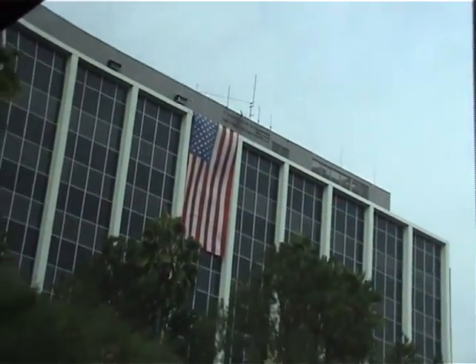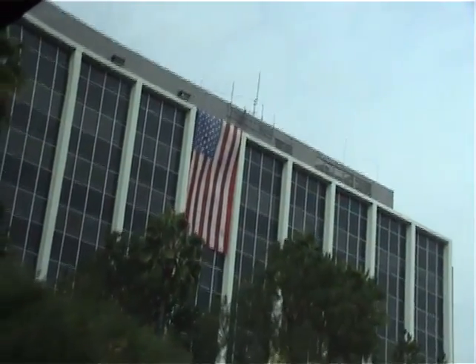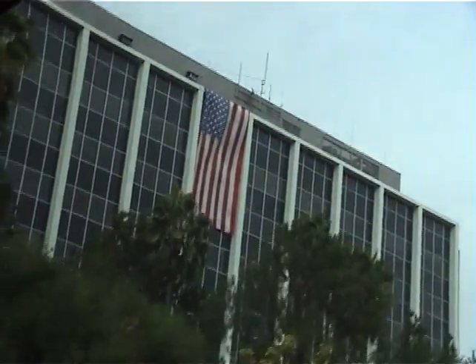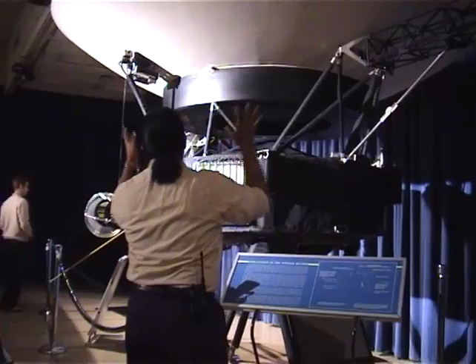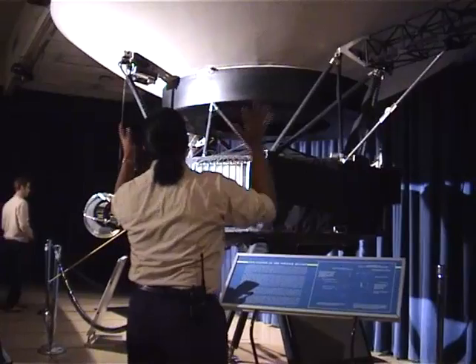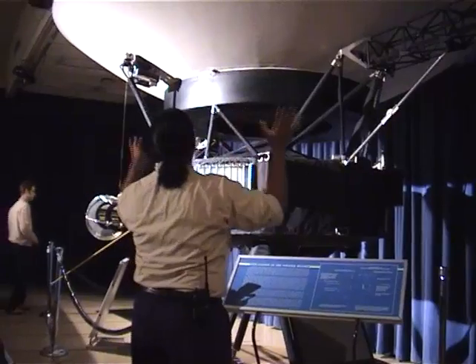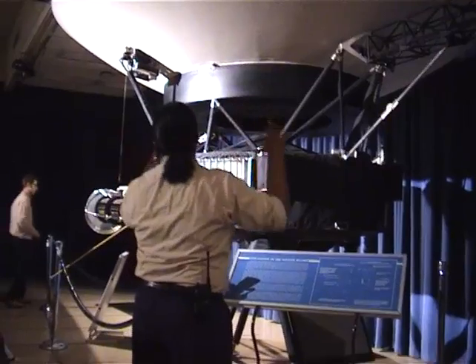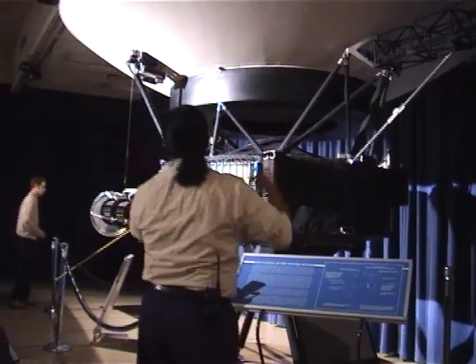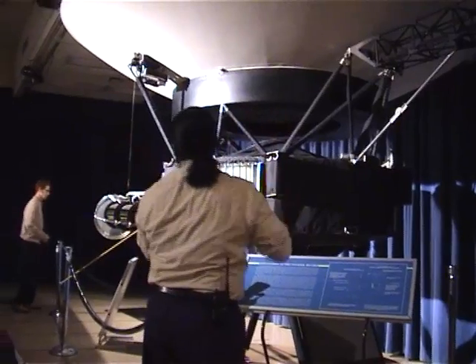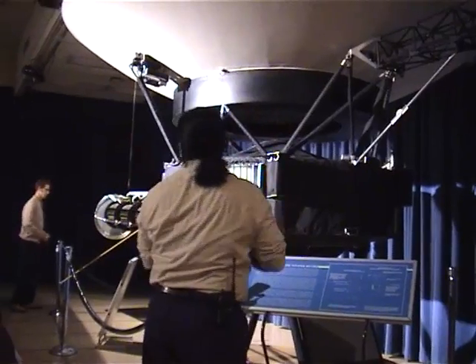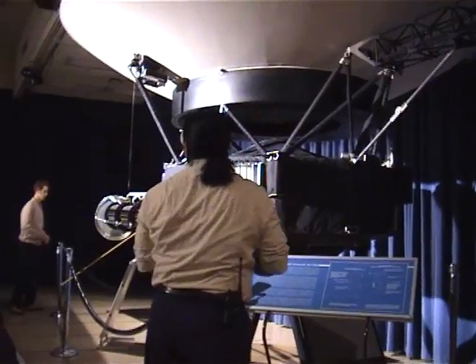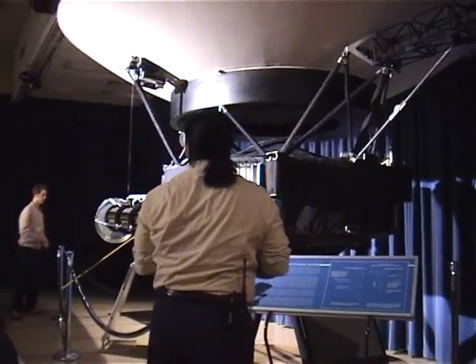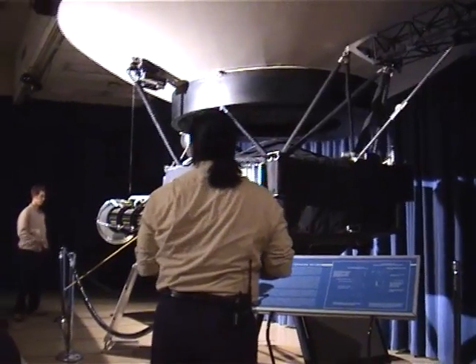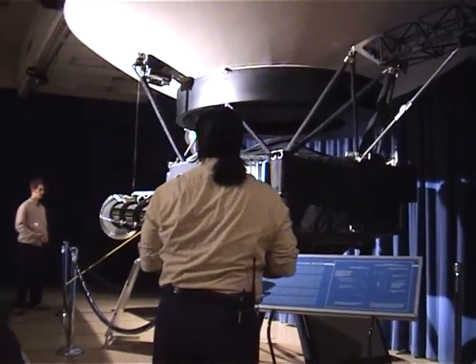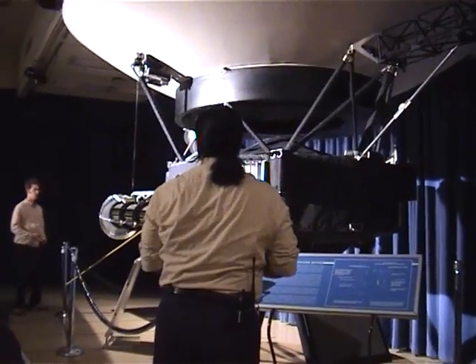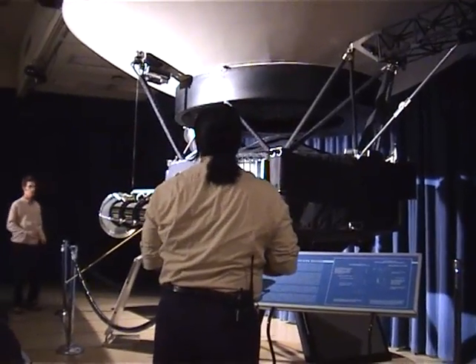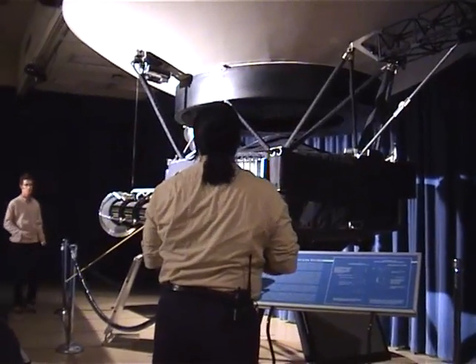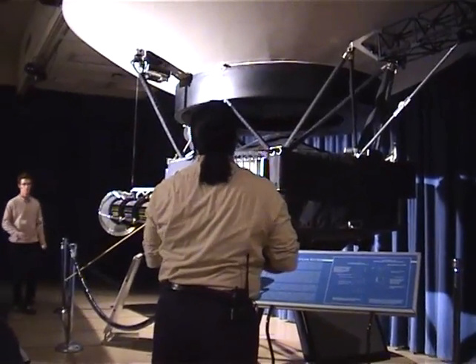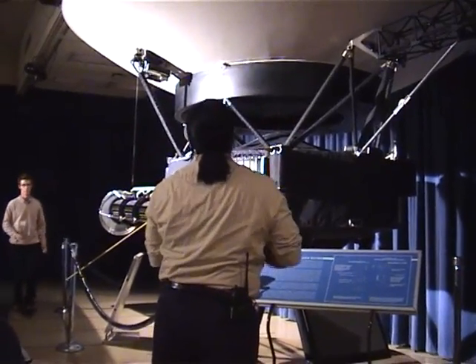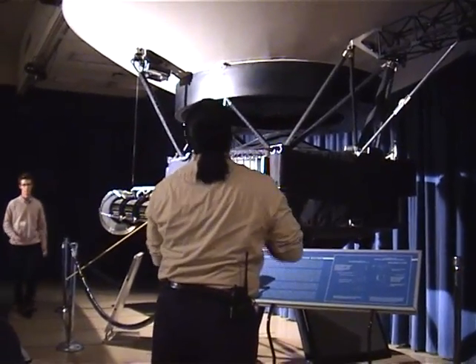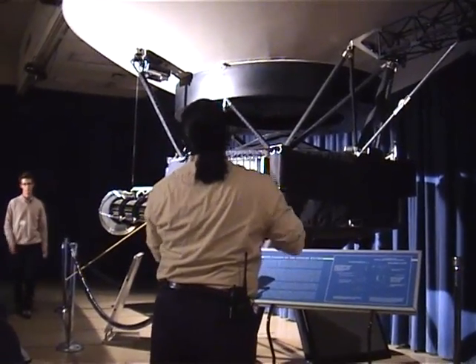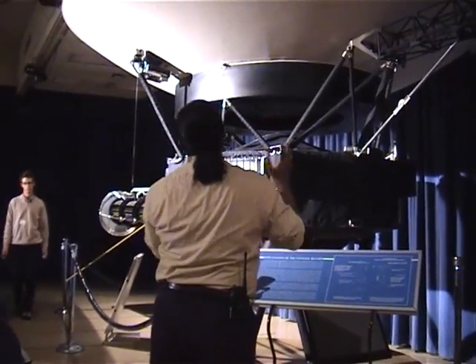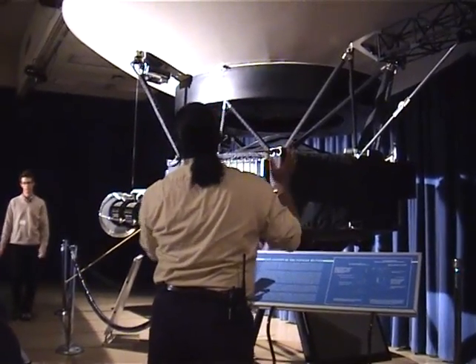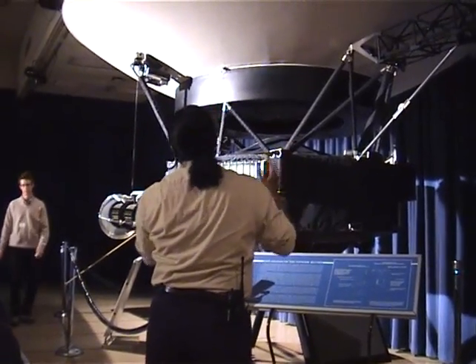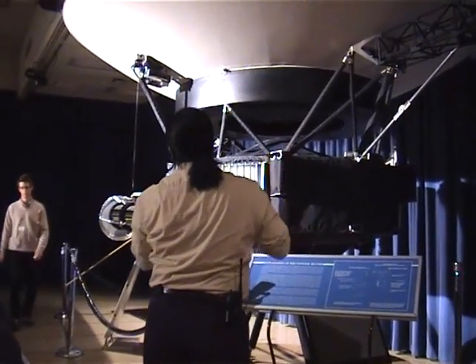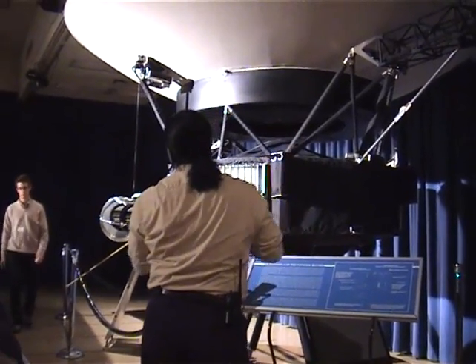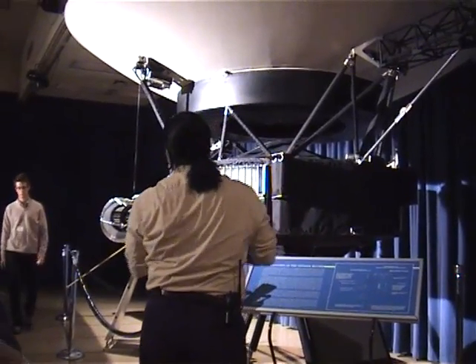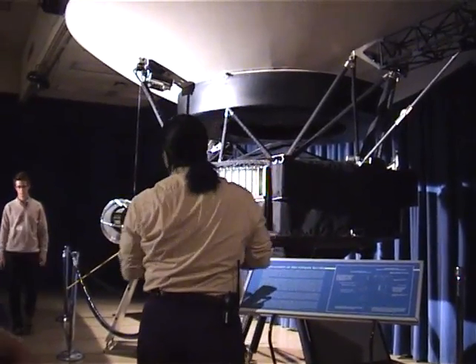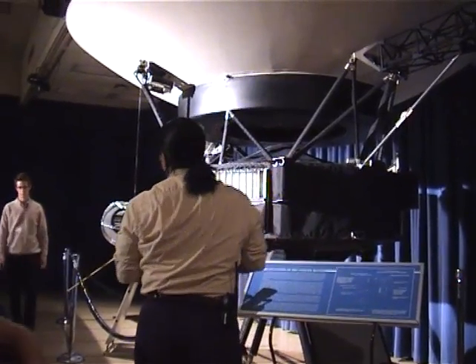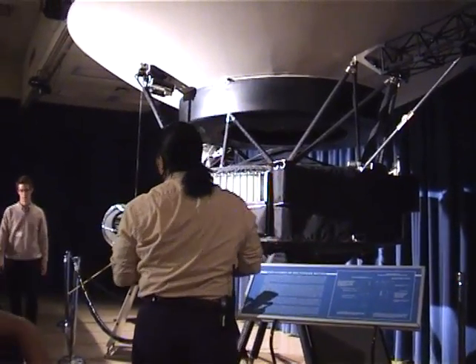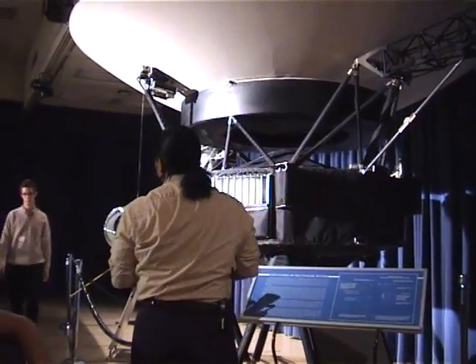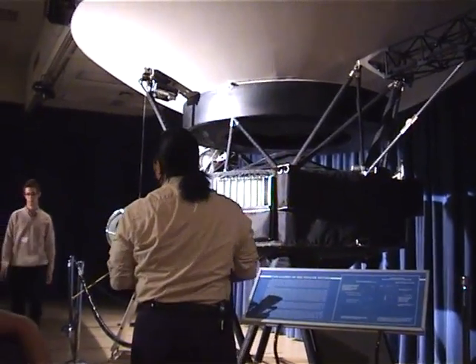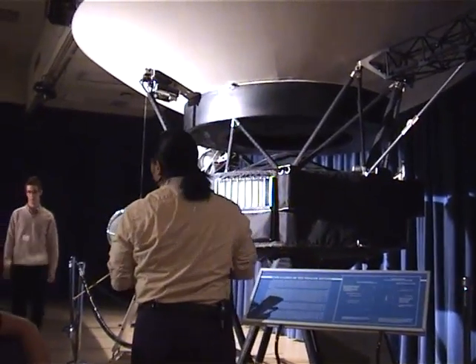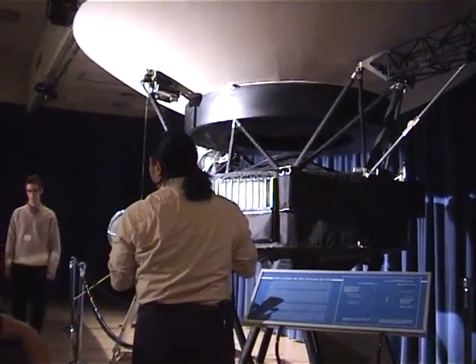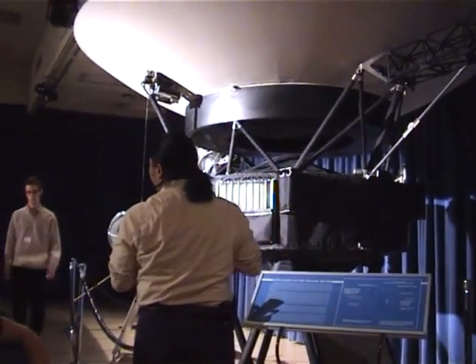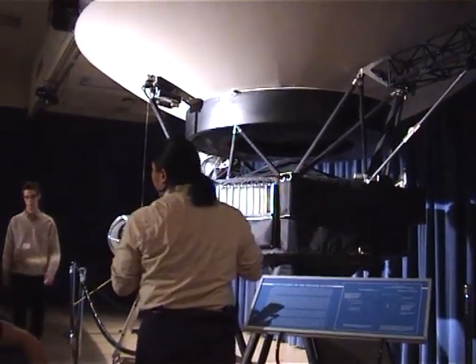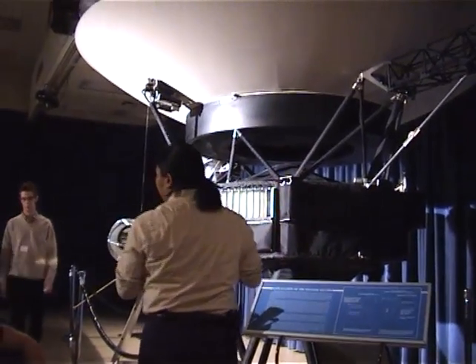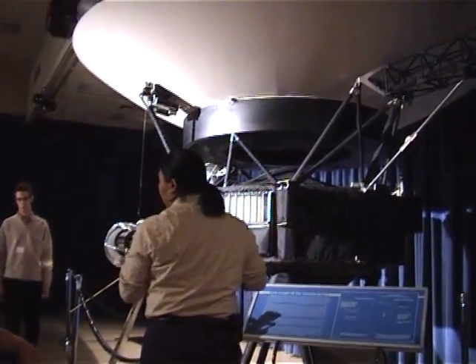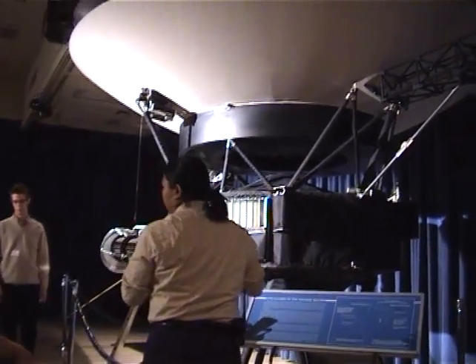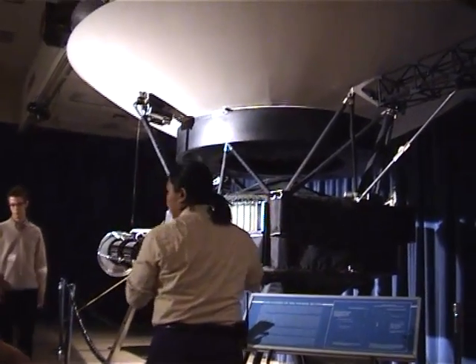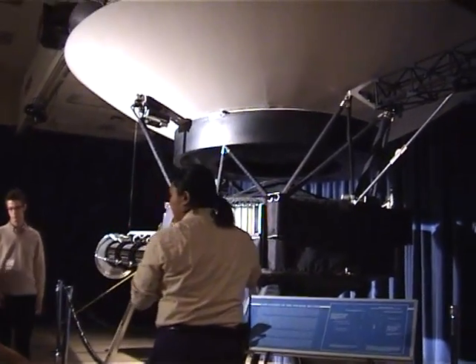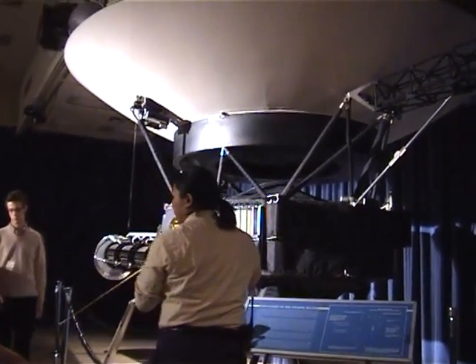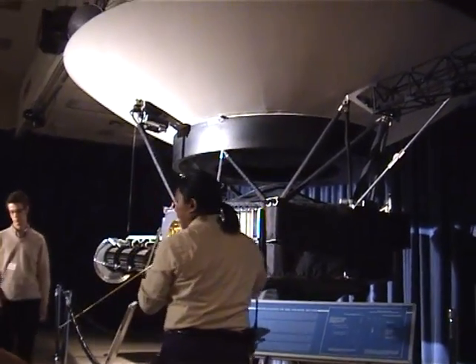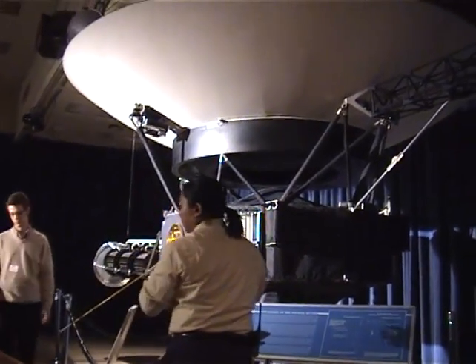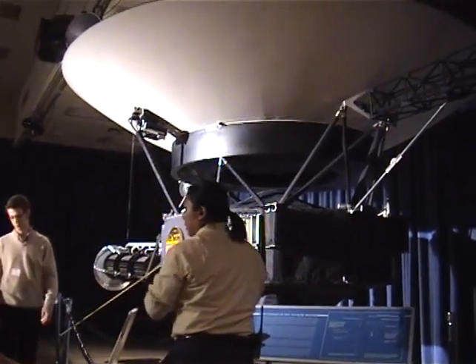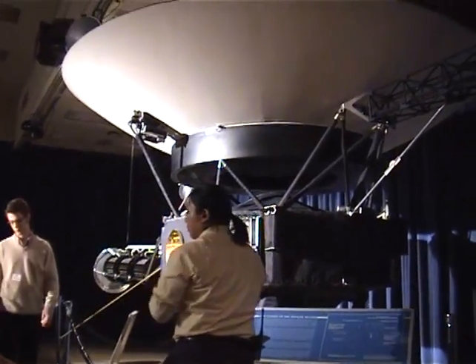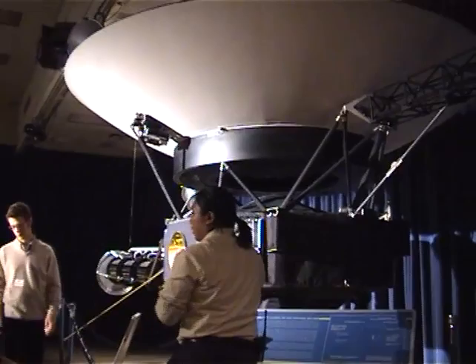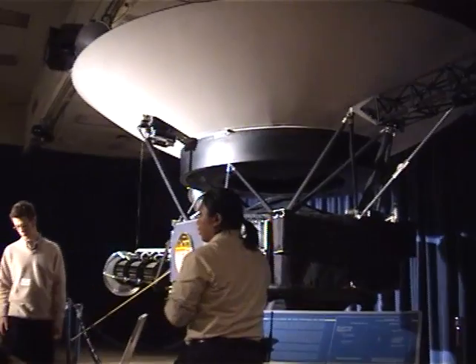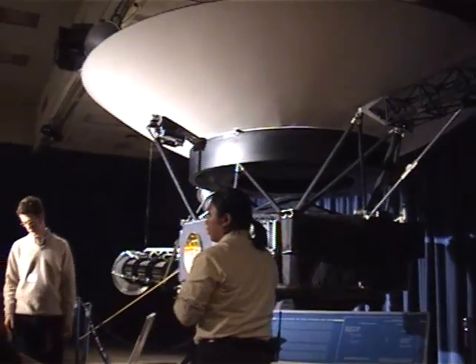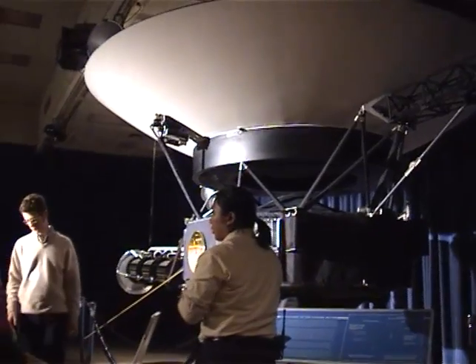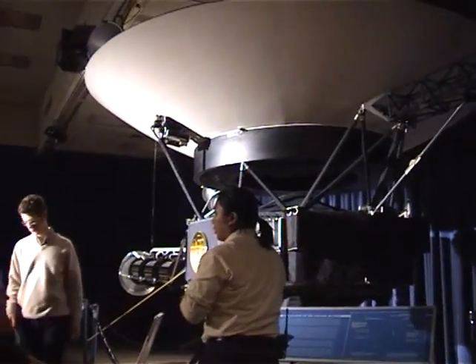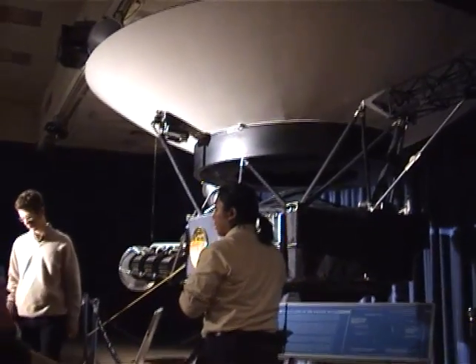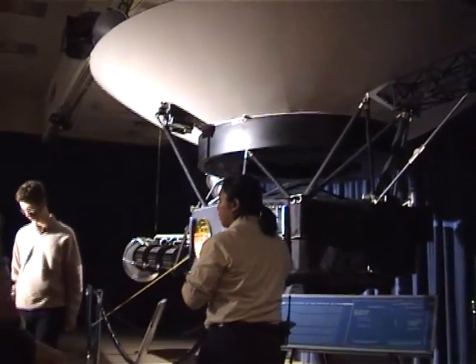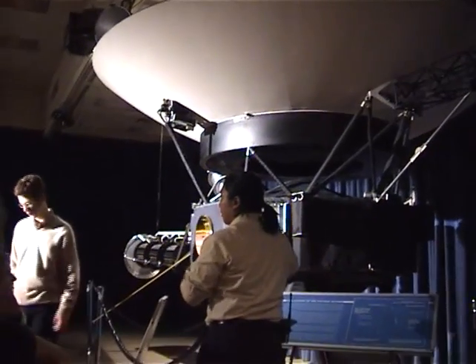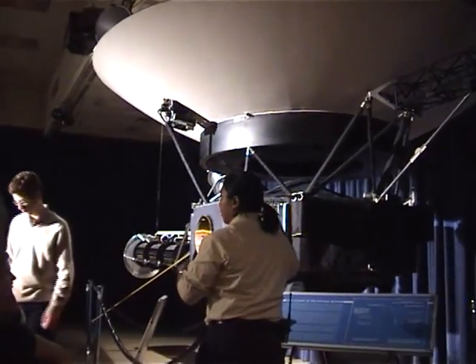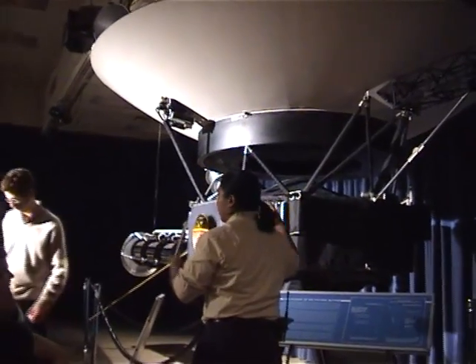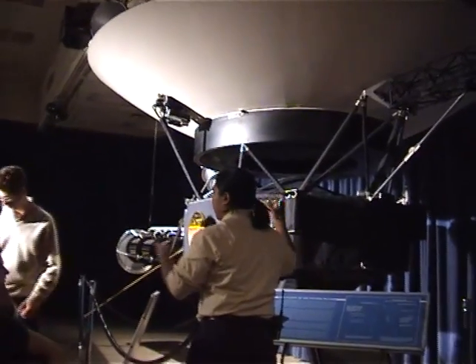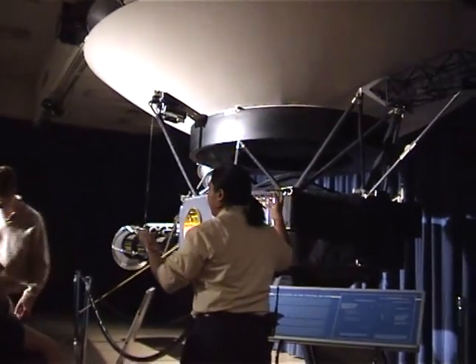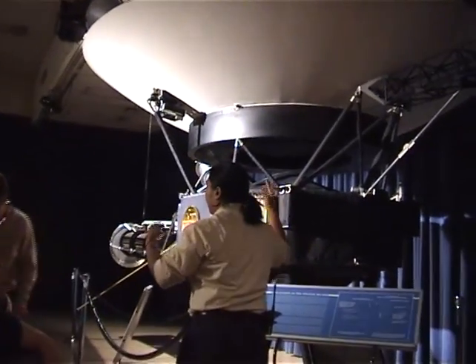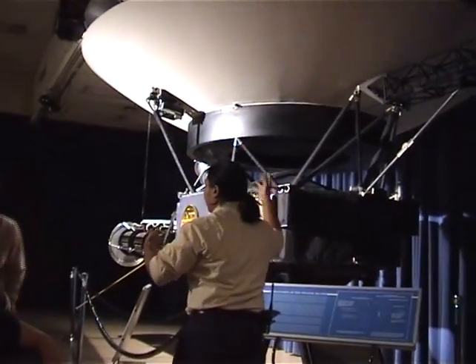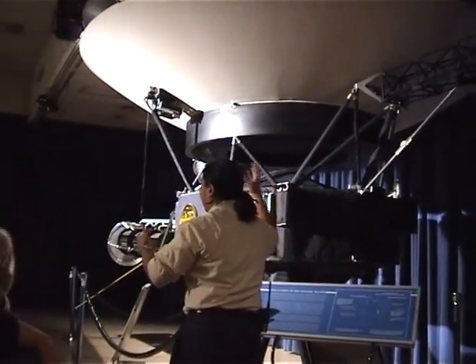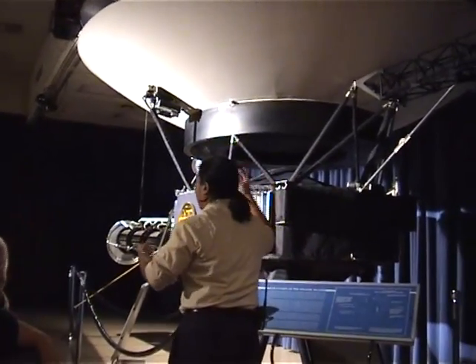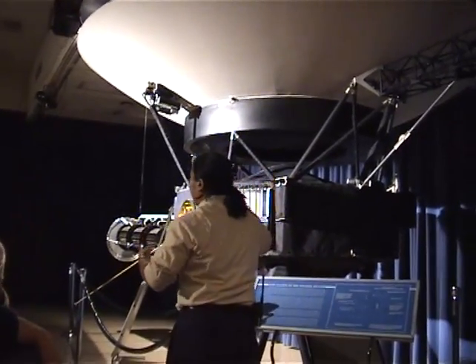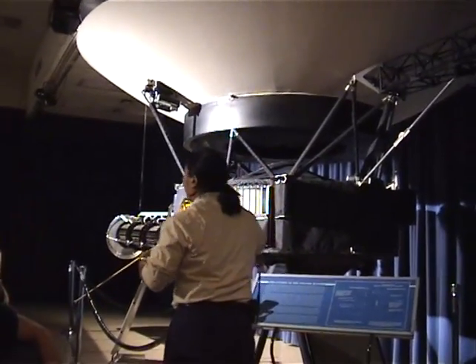It looks exactly the same as the real ones. This one is actually made out of leftover parts — some of it is real, some of it is just a model.